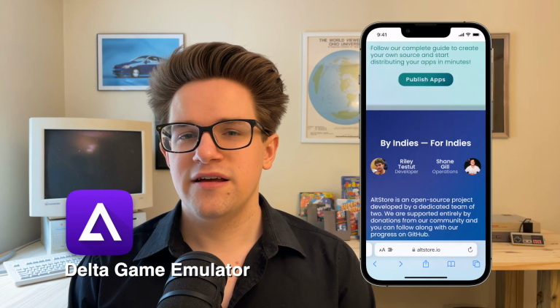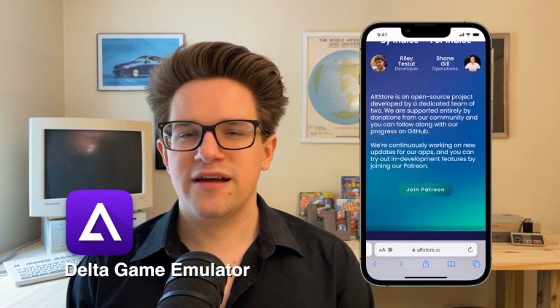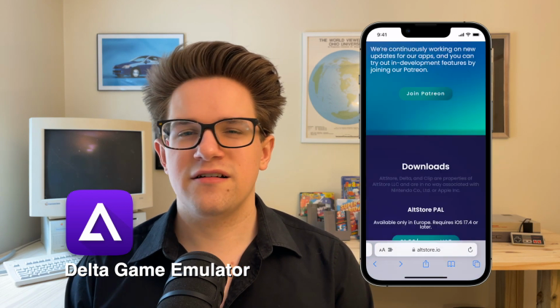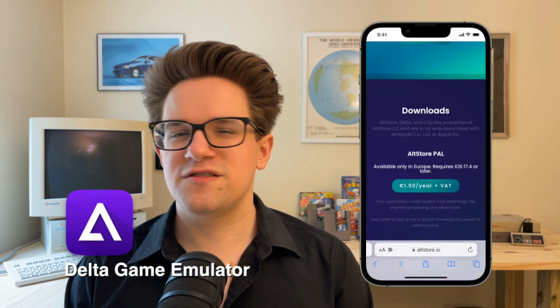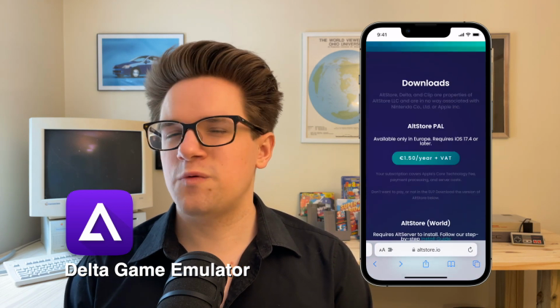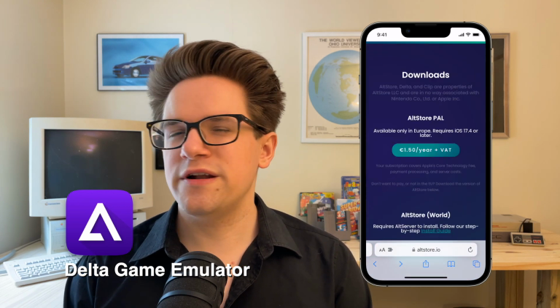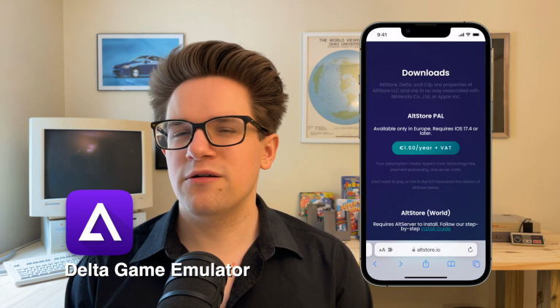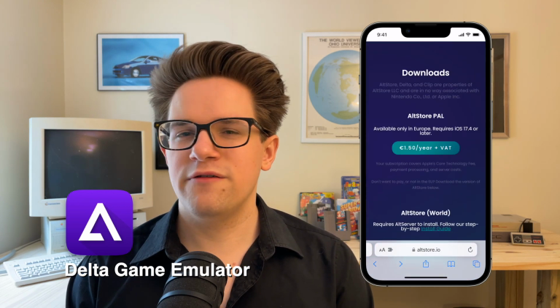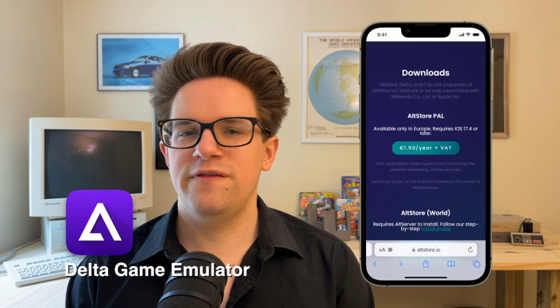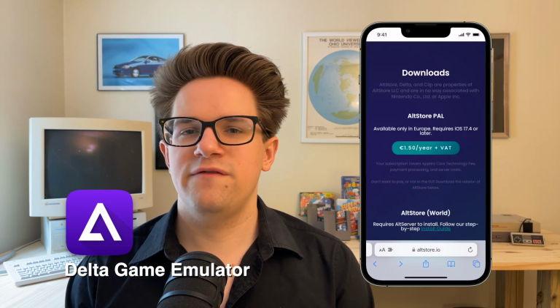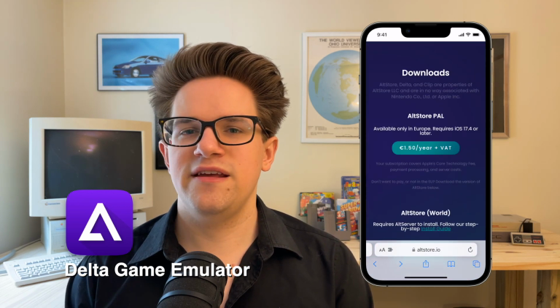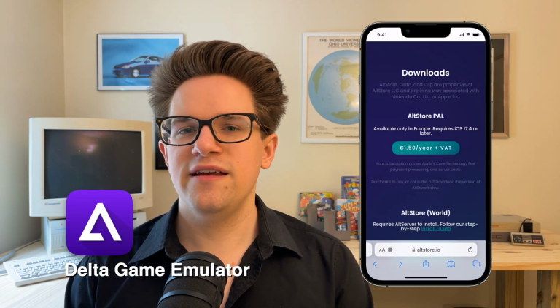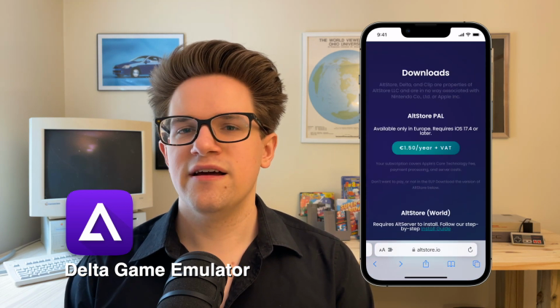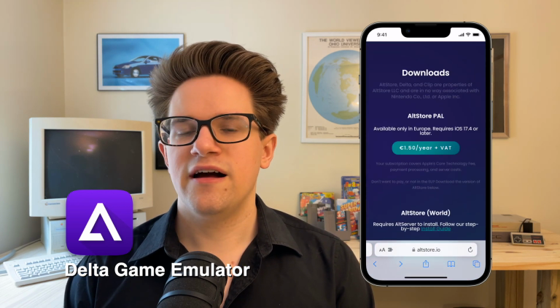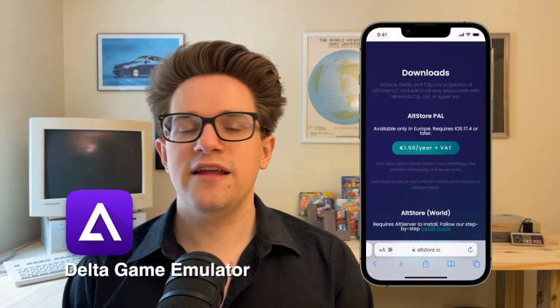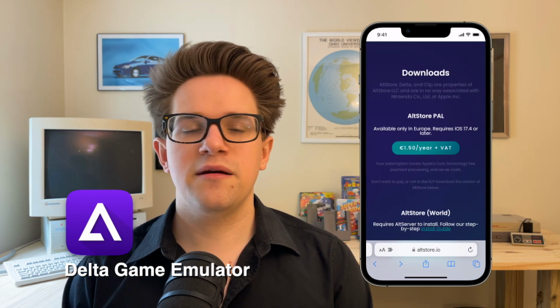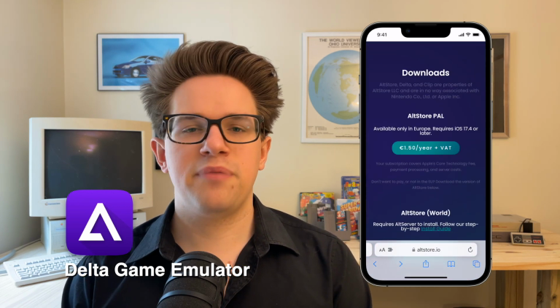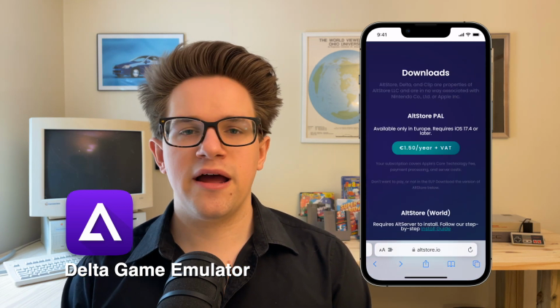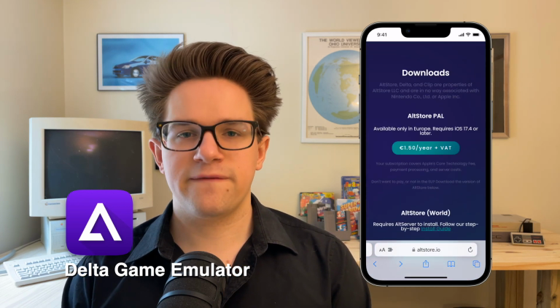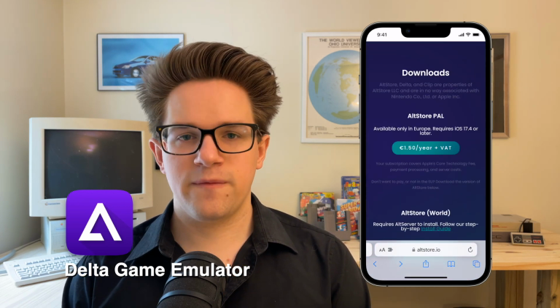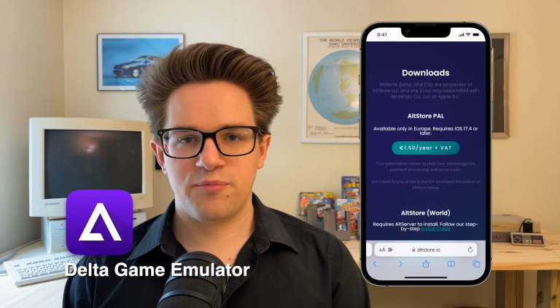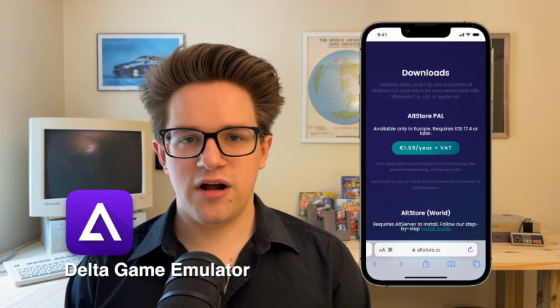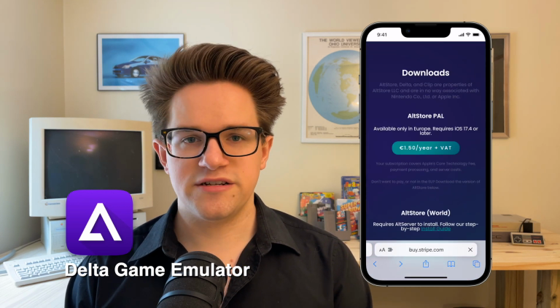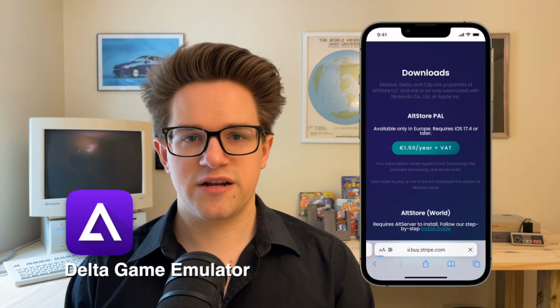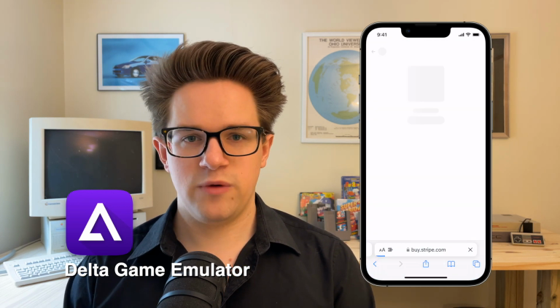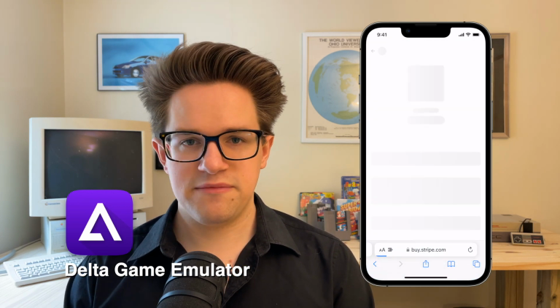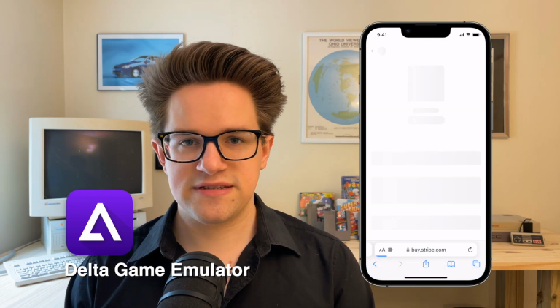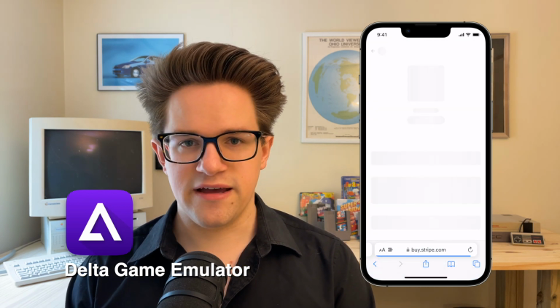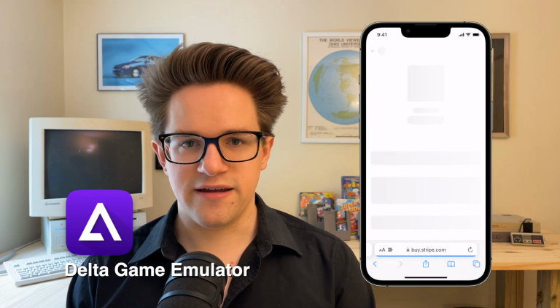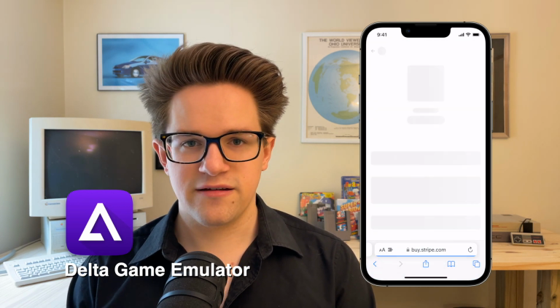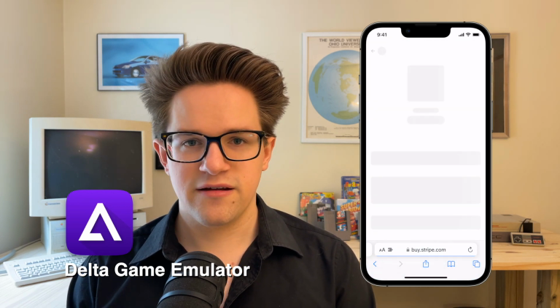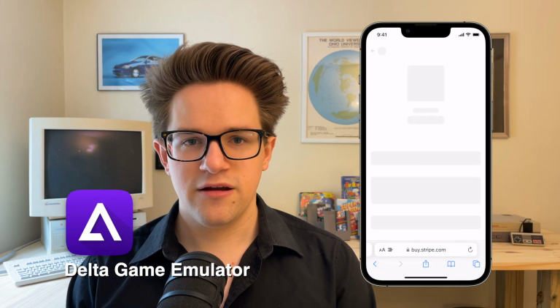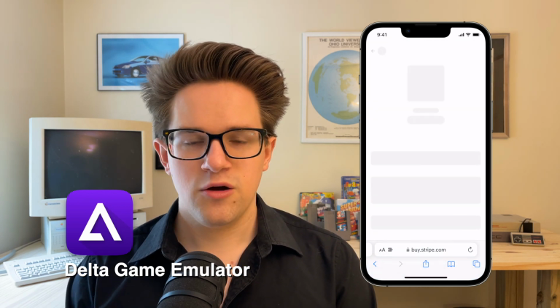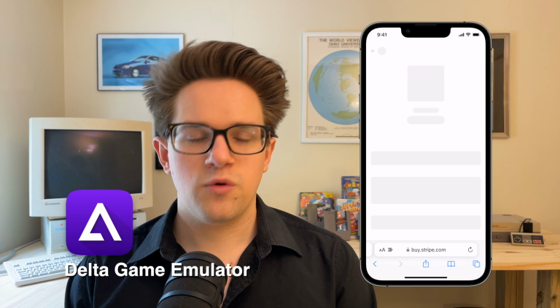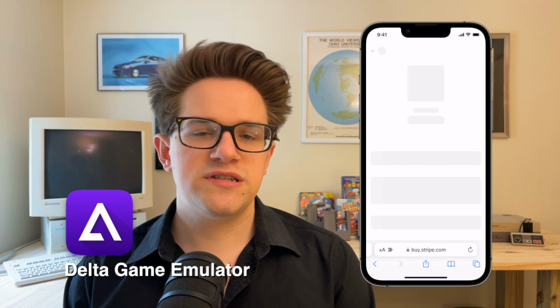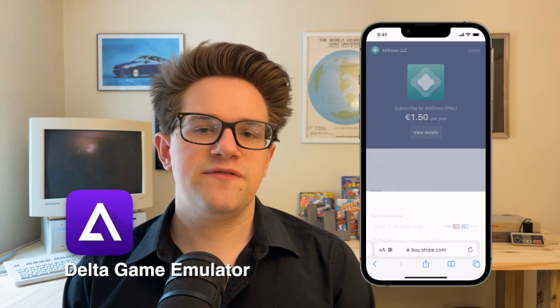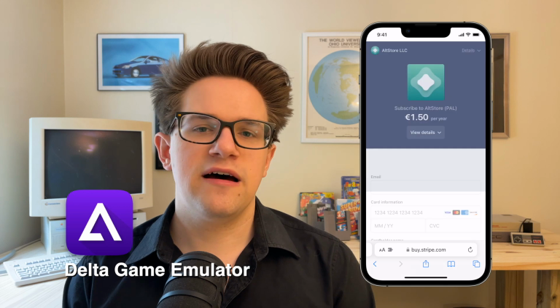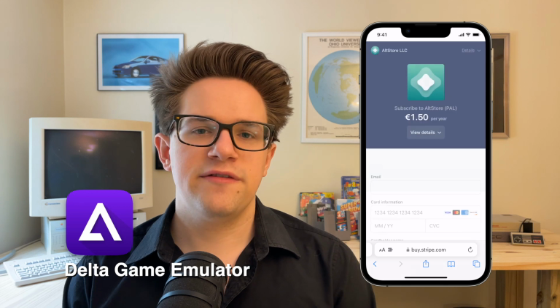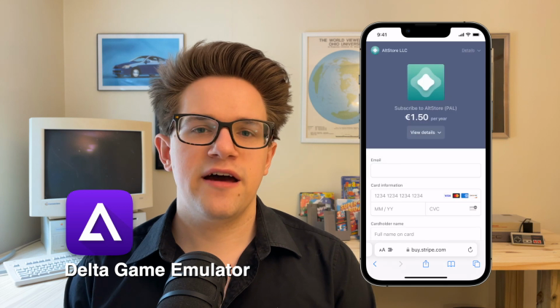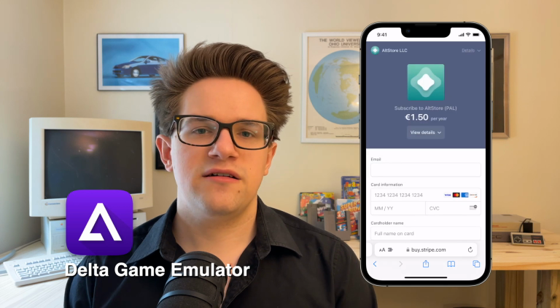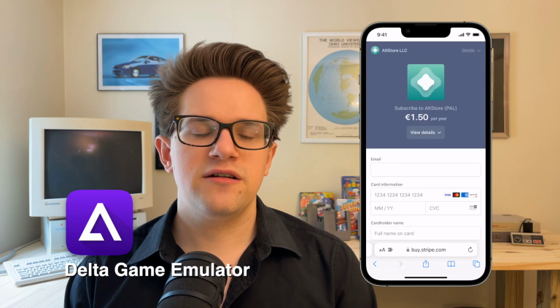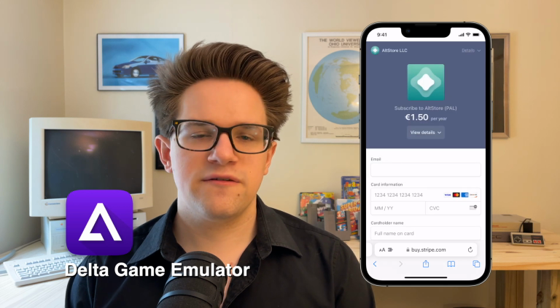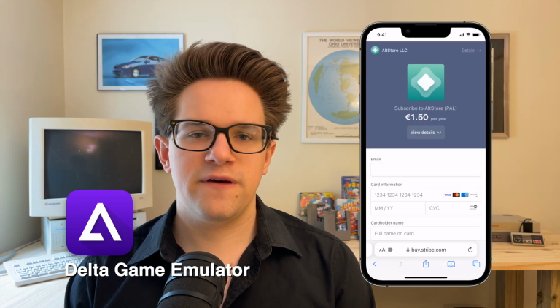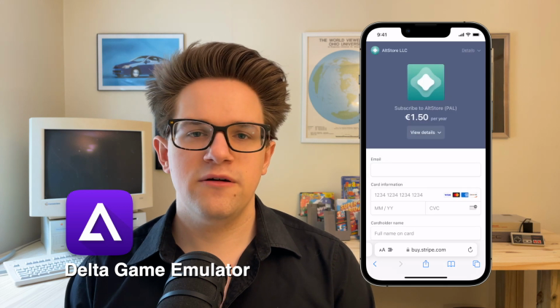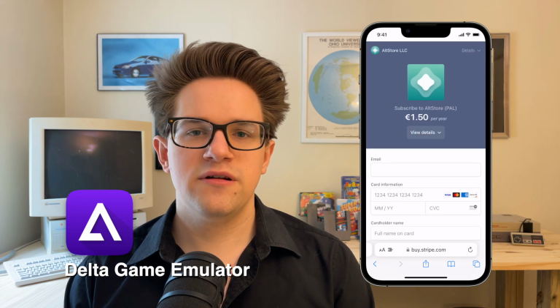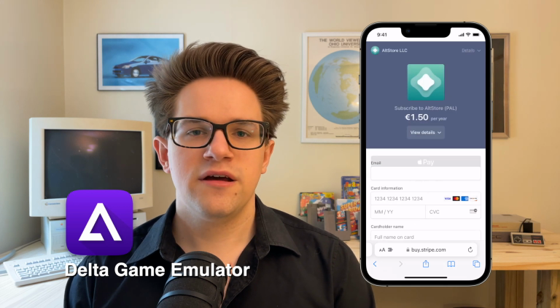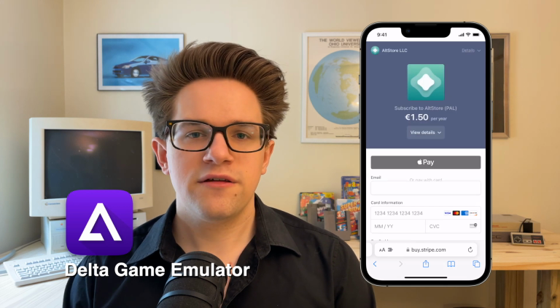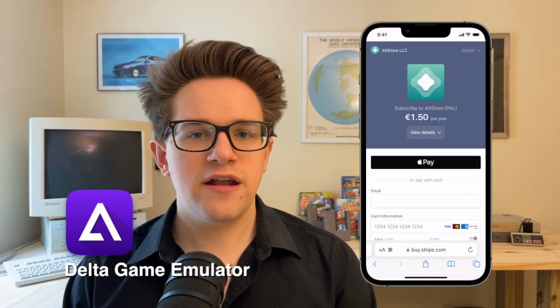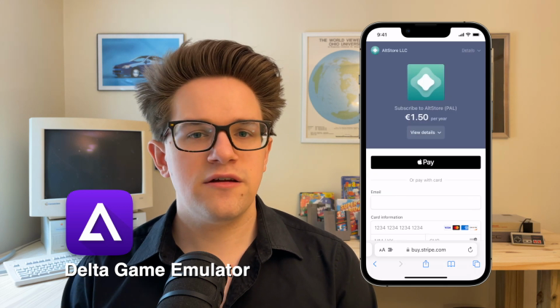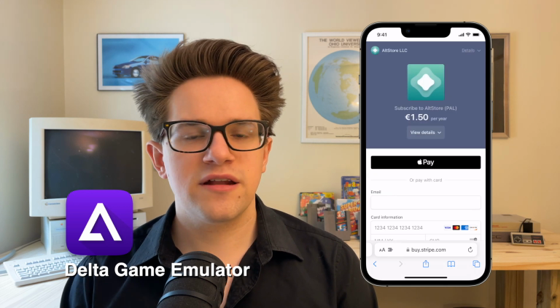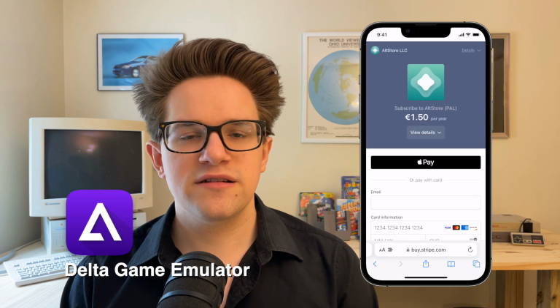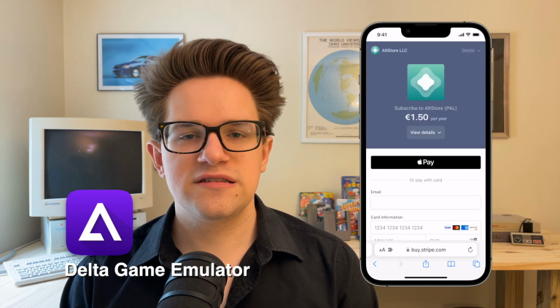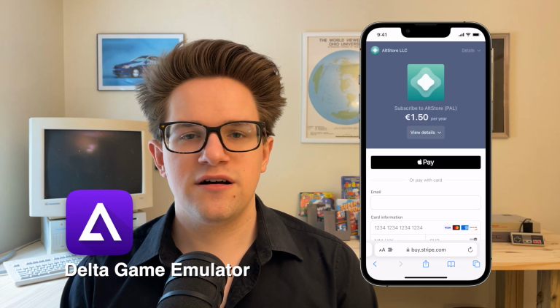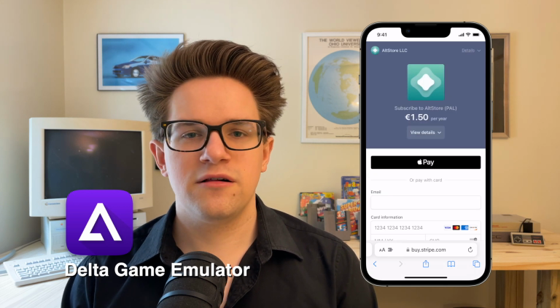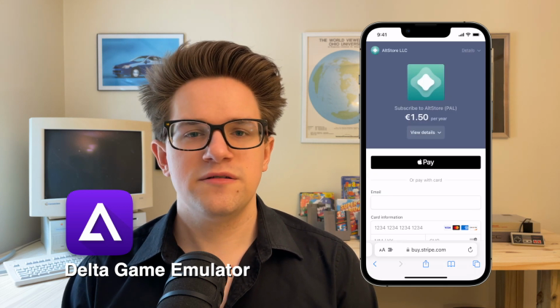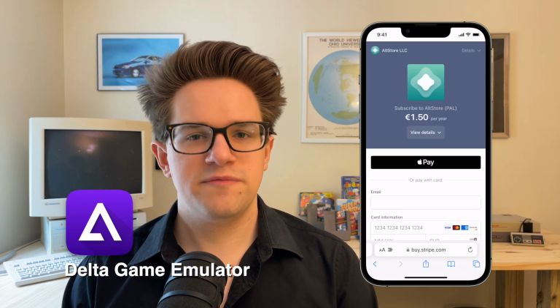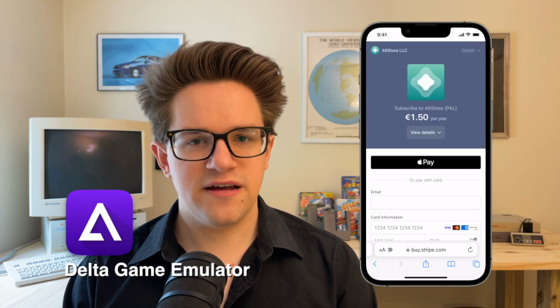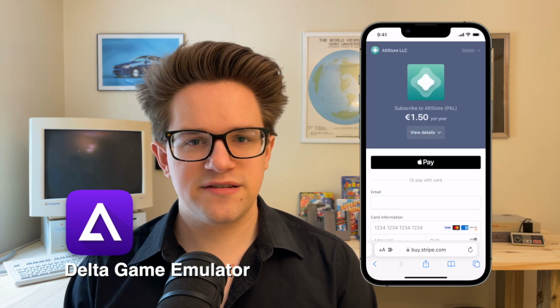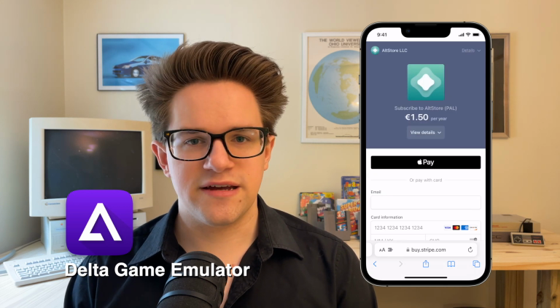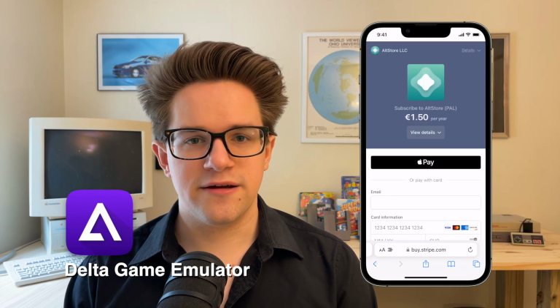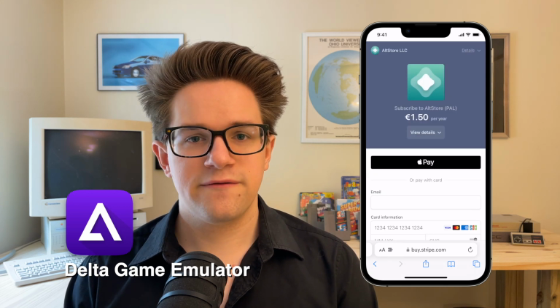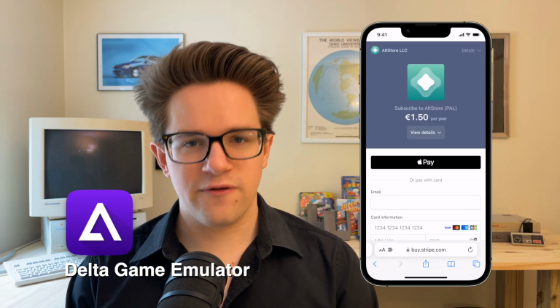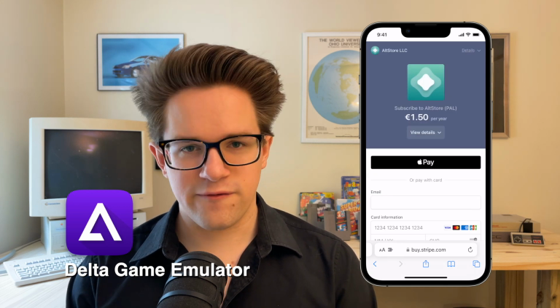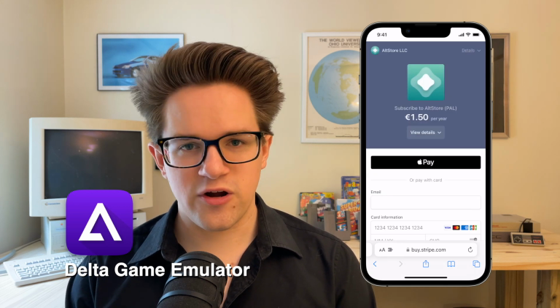It costs just €1.50, and you can buy it from the project website. Once you've got that on your phone, then you can install Delta for free.